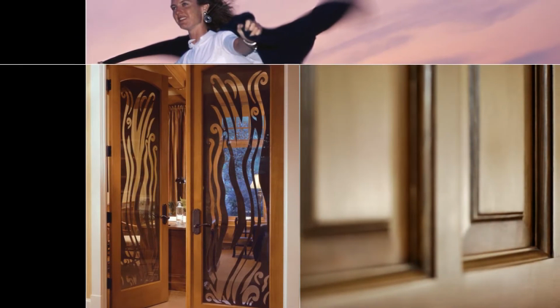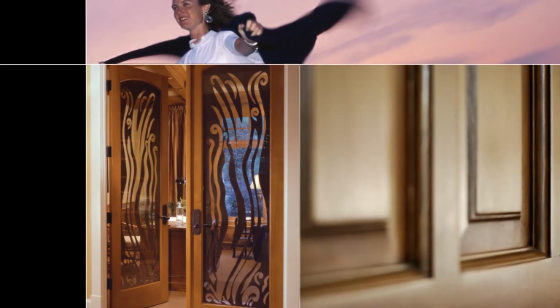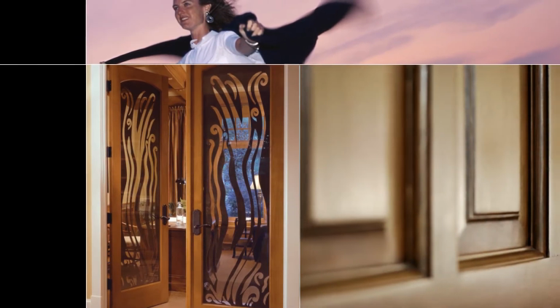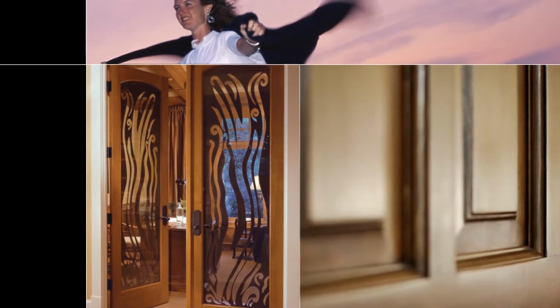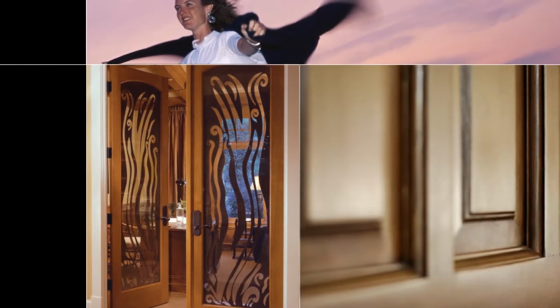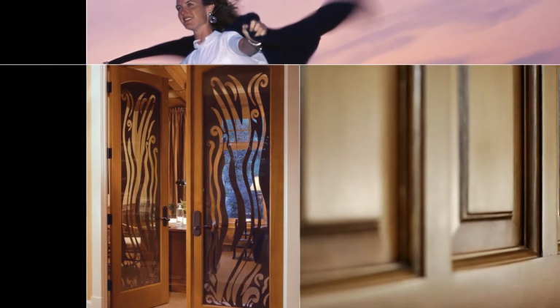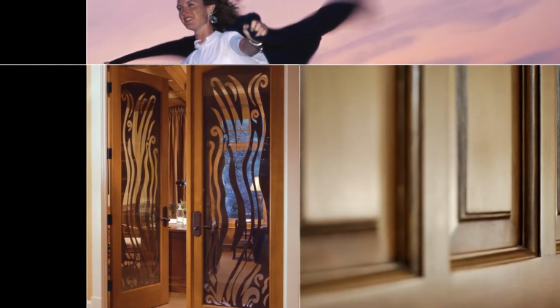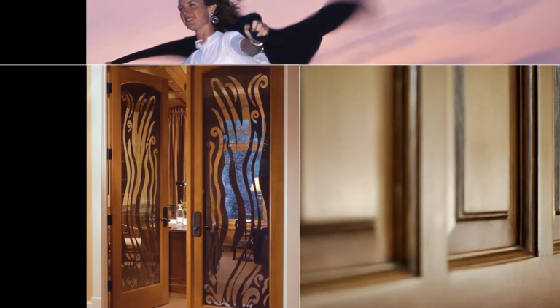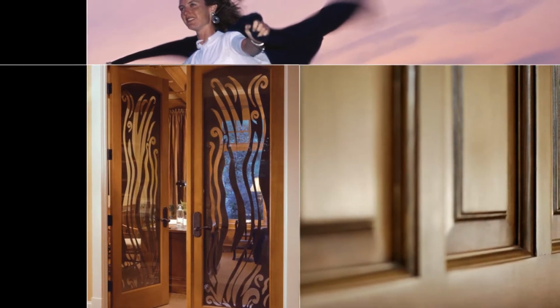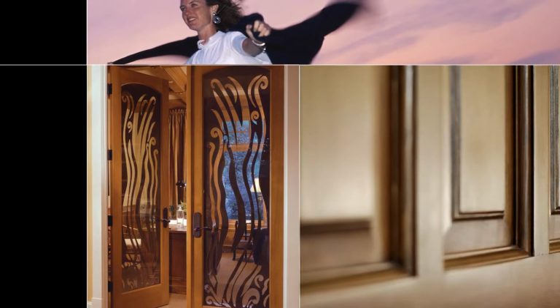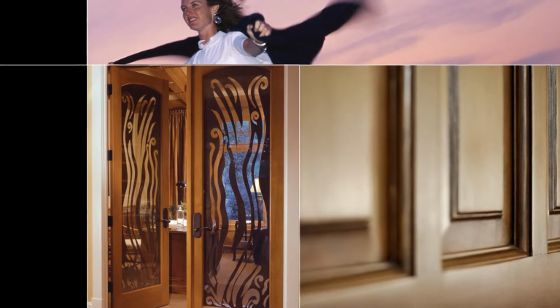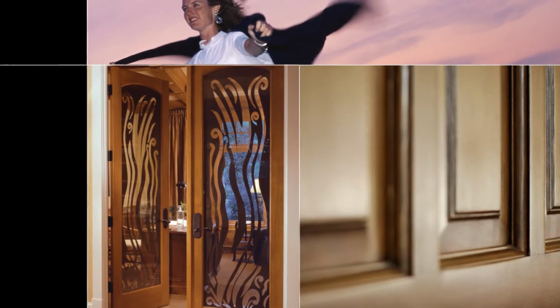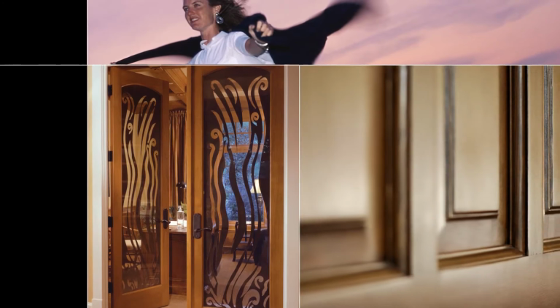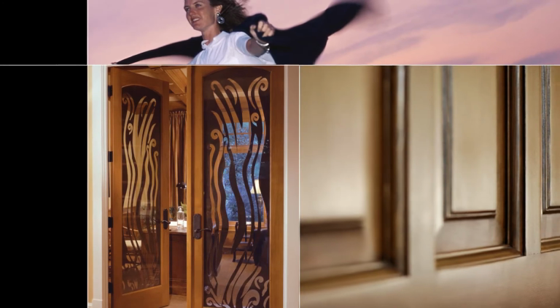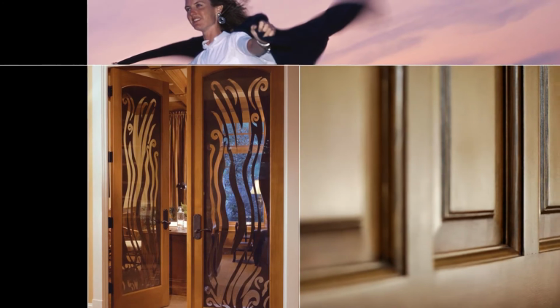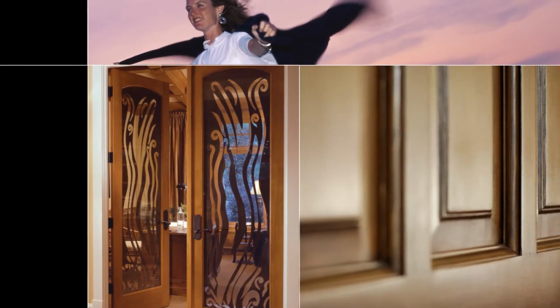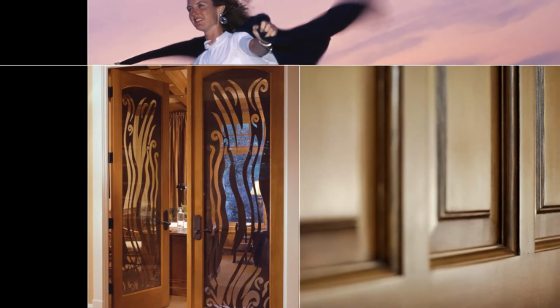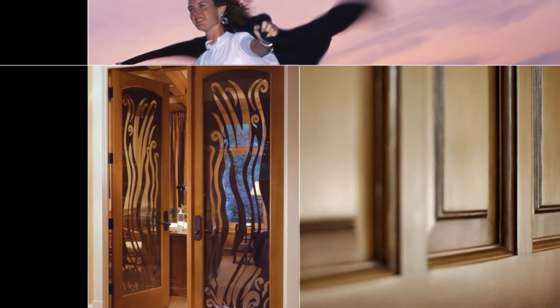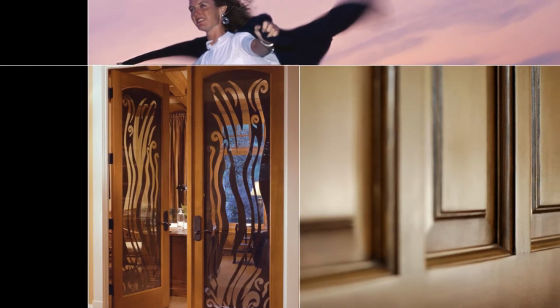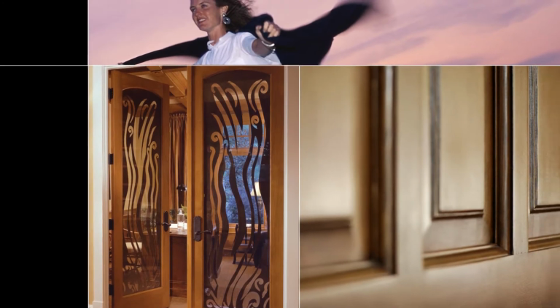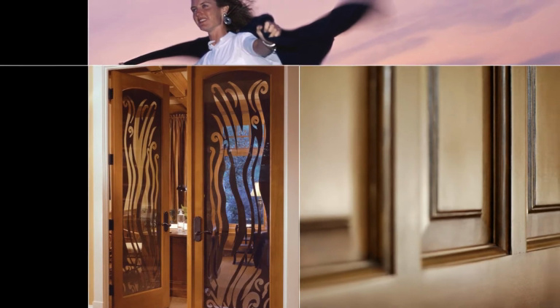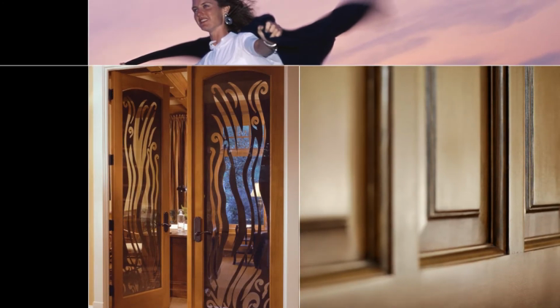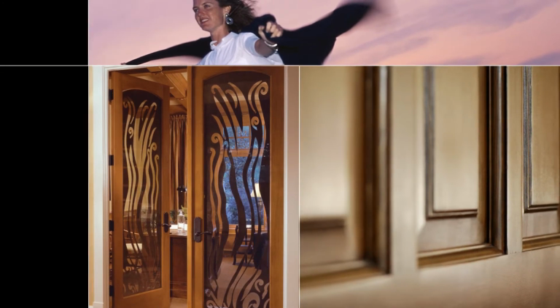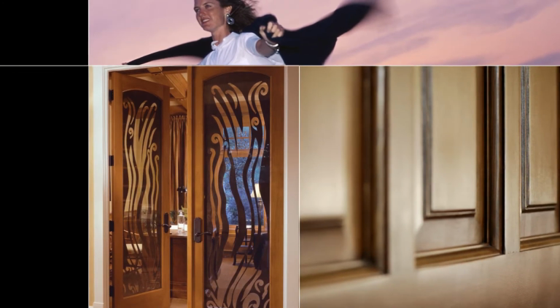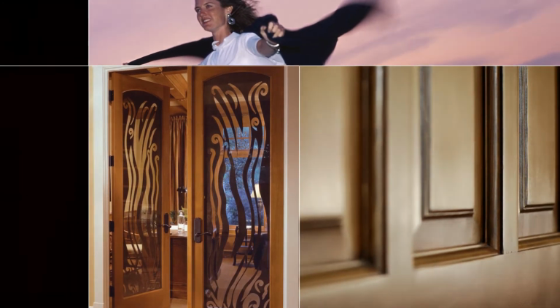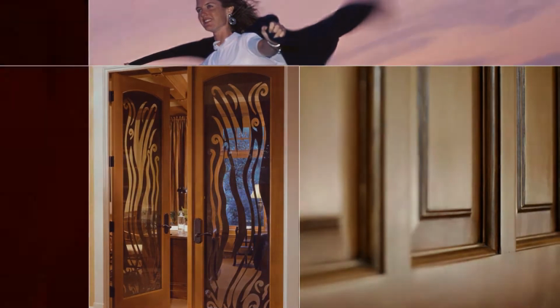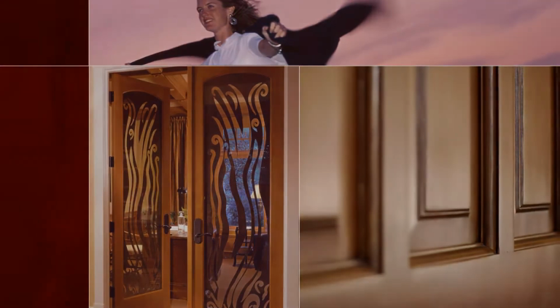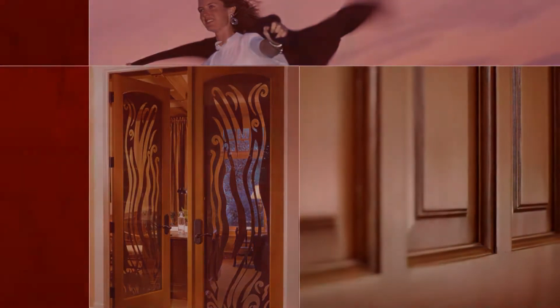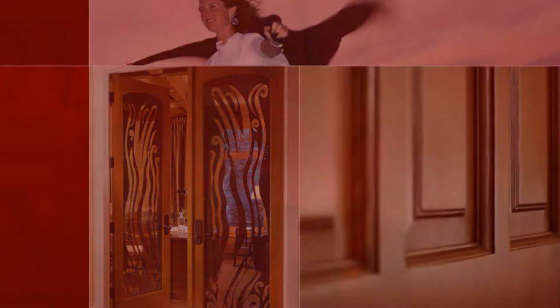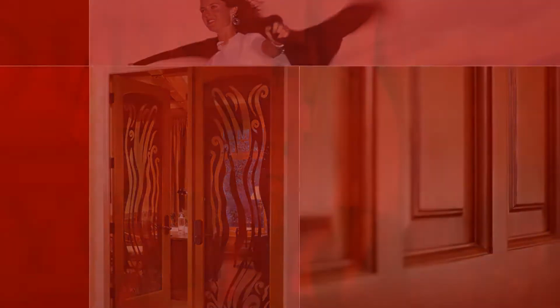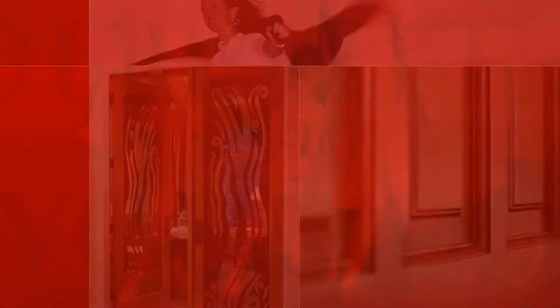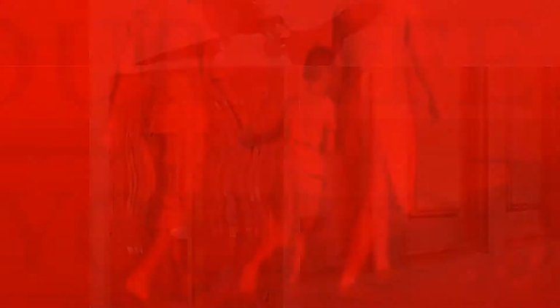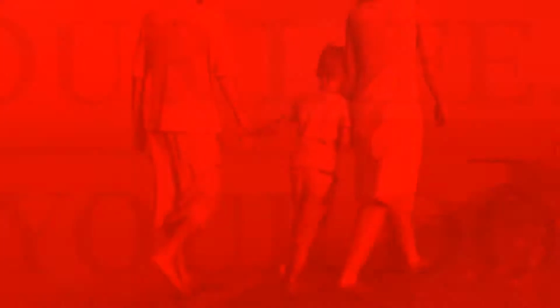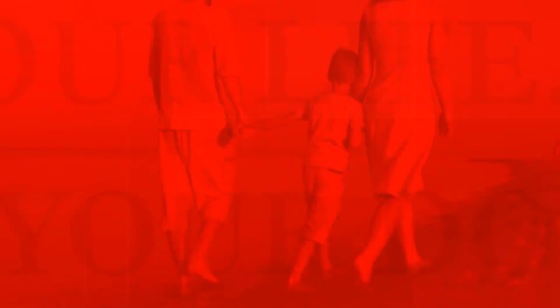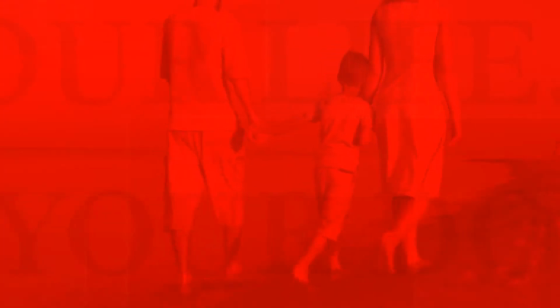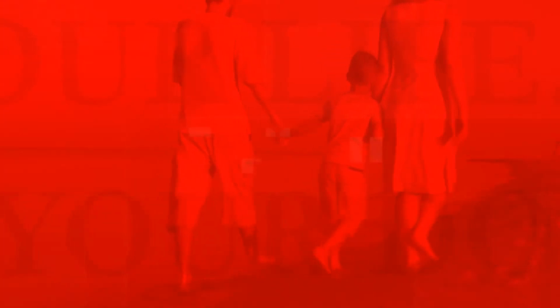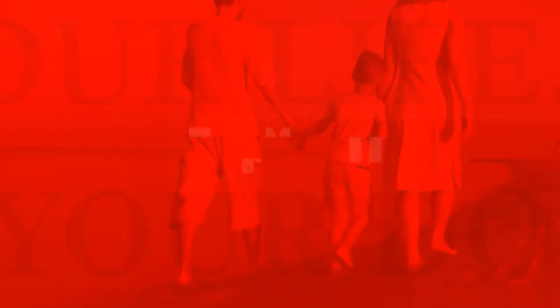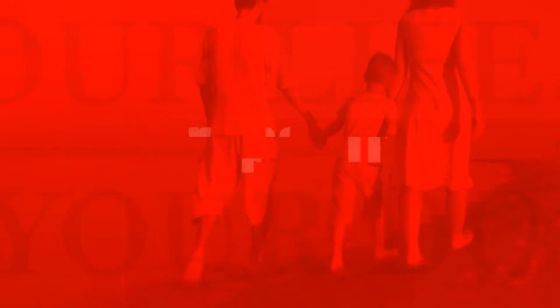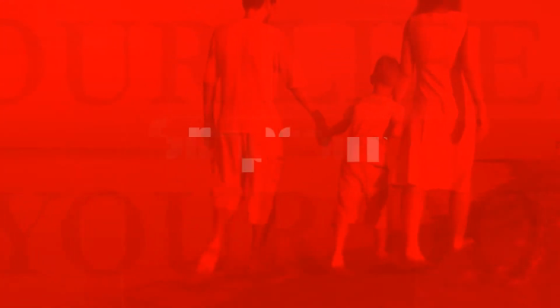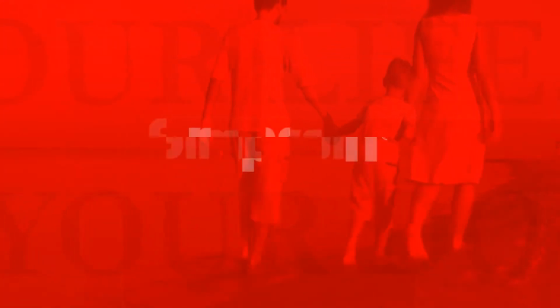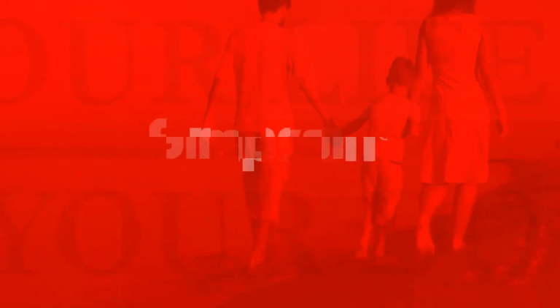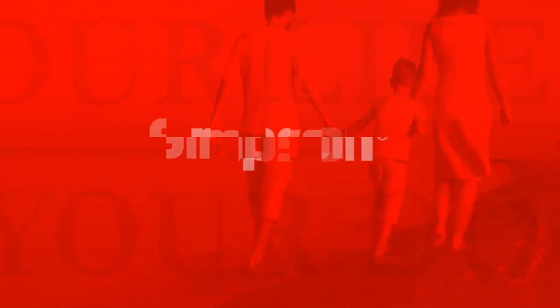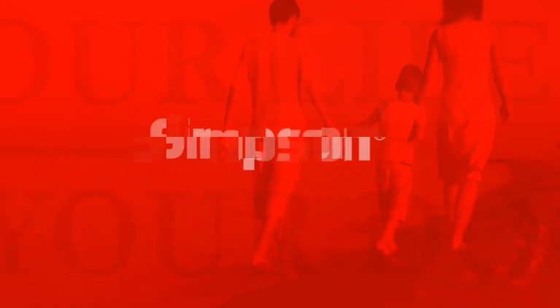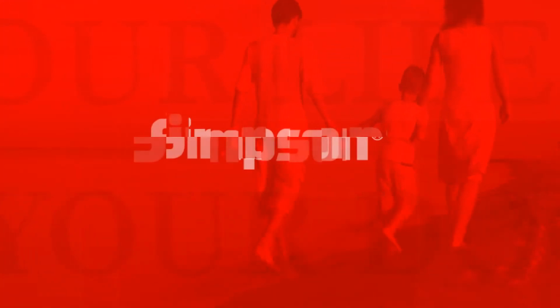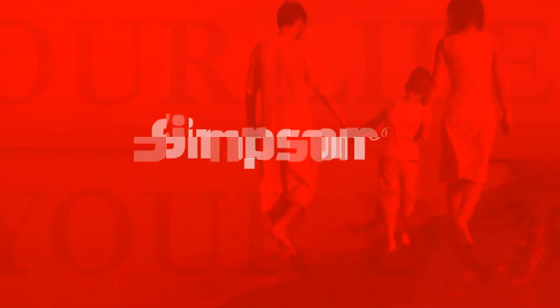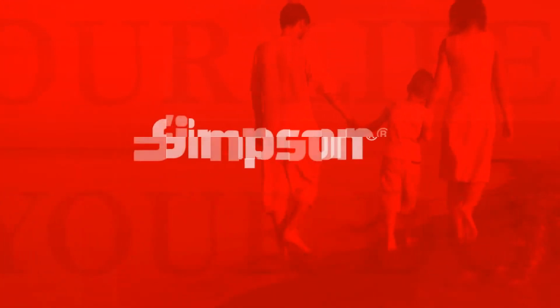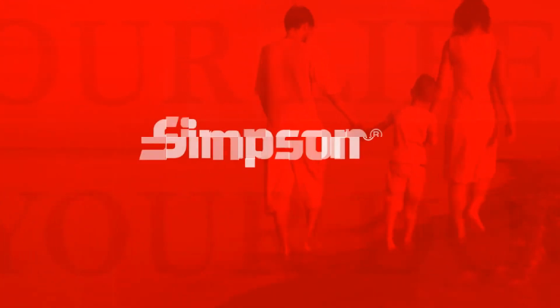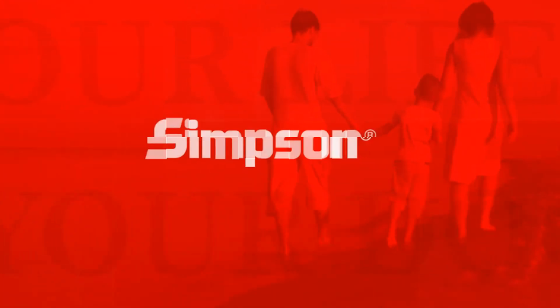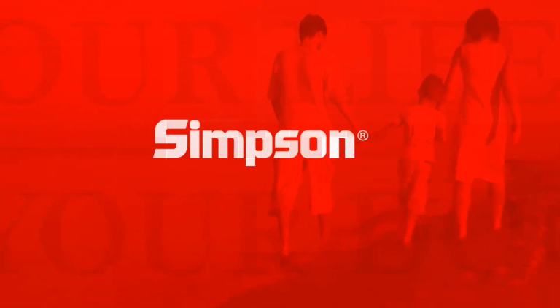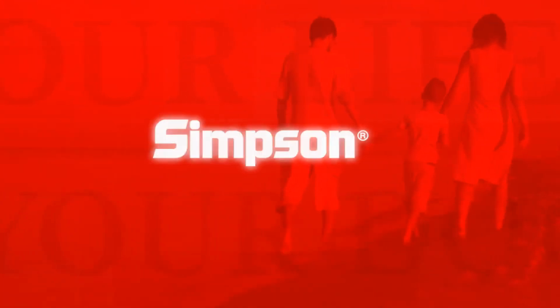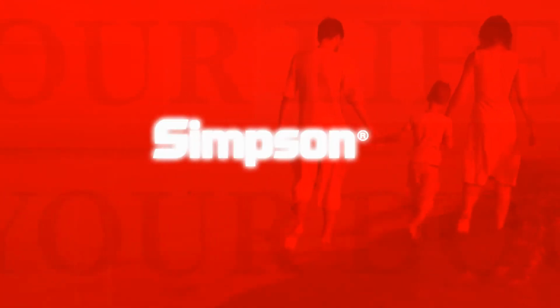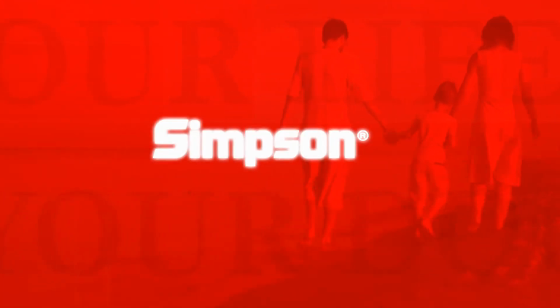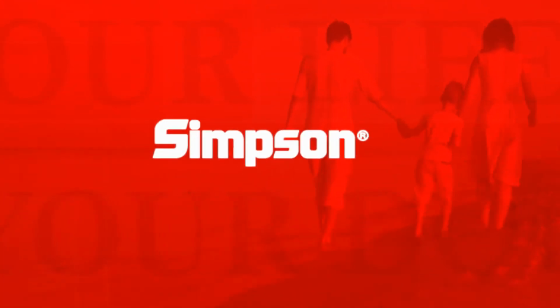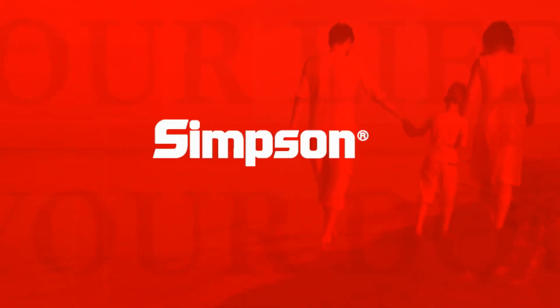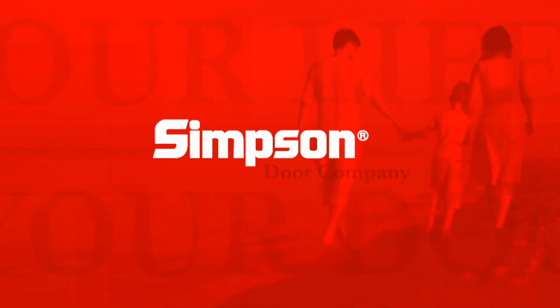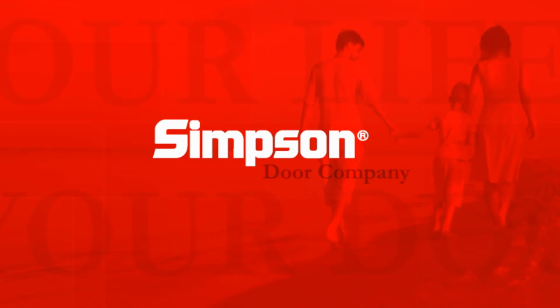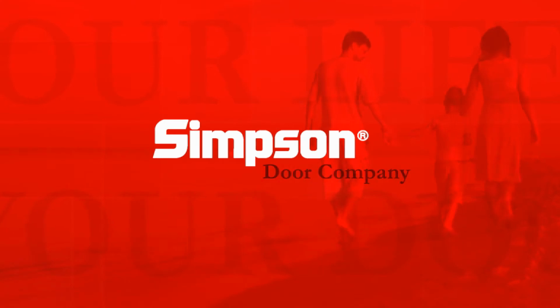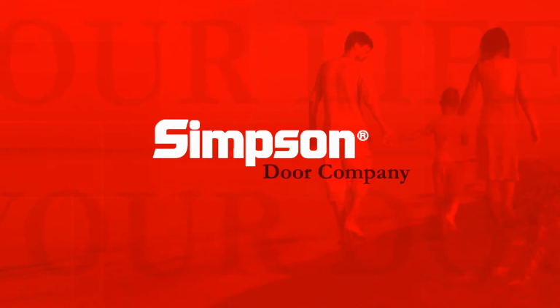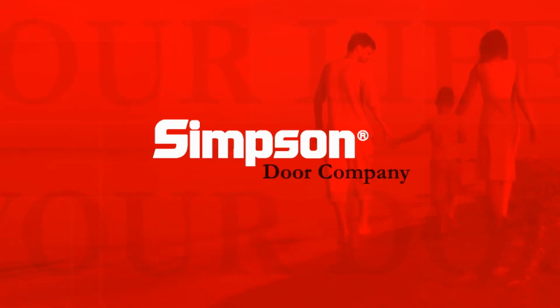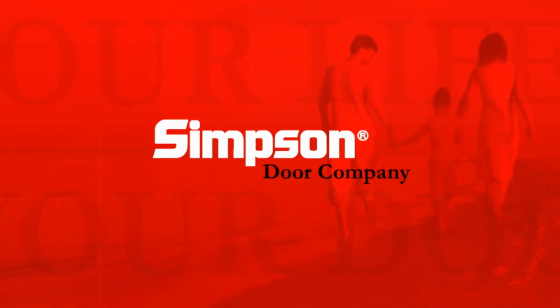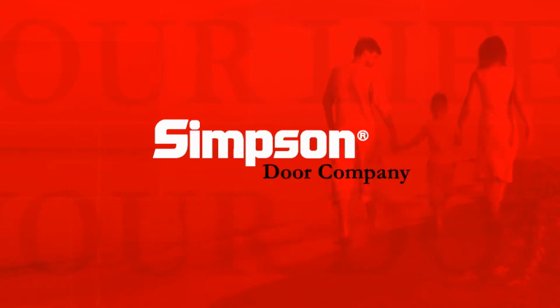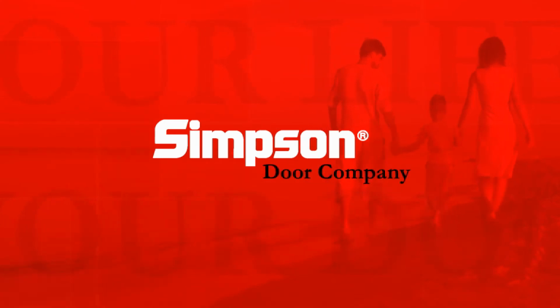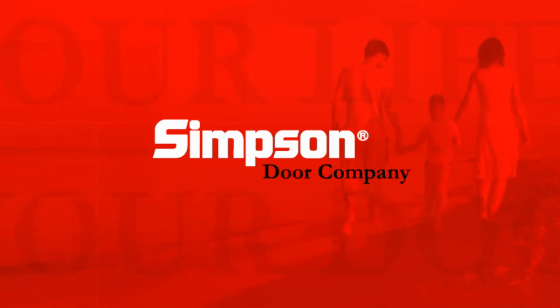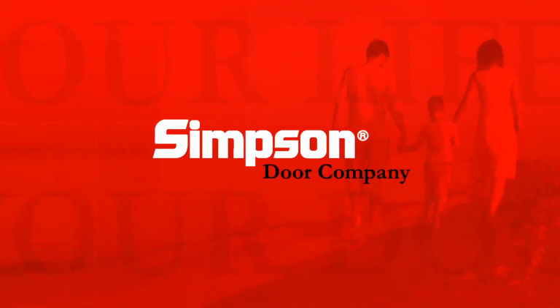When you want the very best for your home, look no further than Simpson — your source for innovative, beautiful doors.